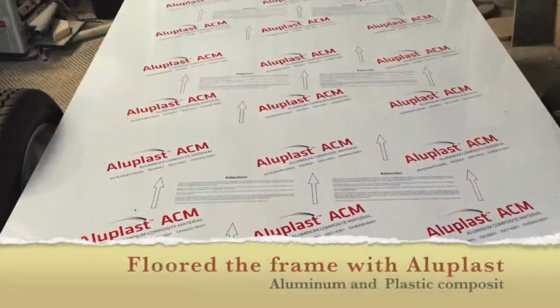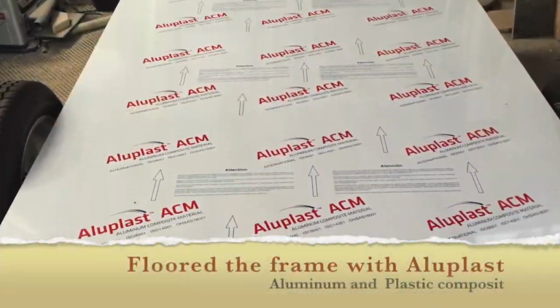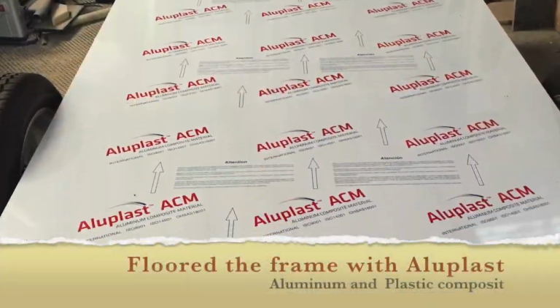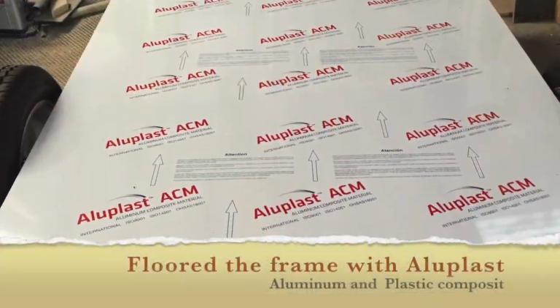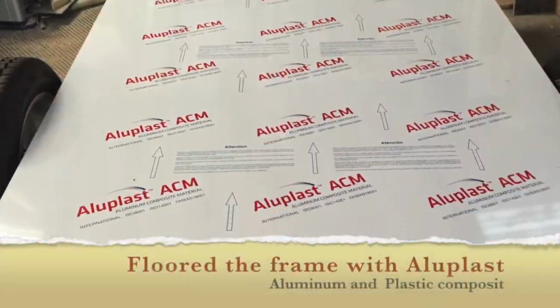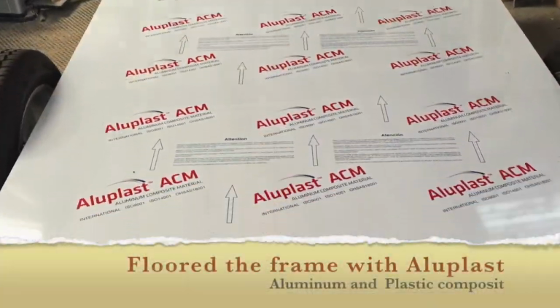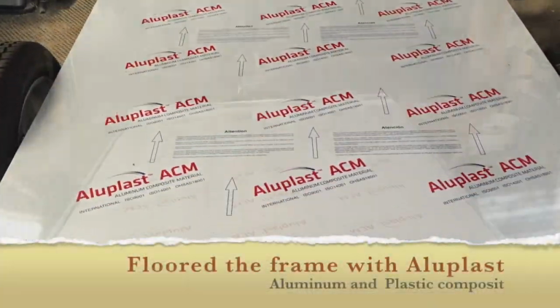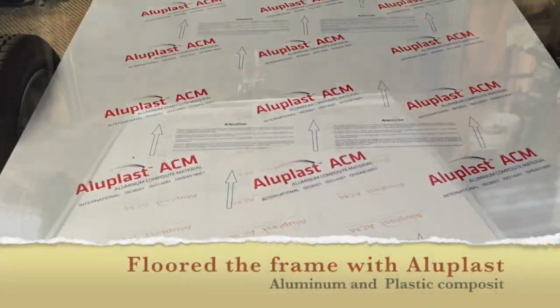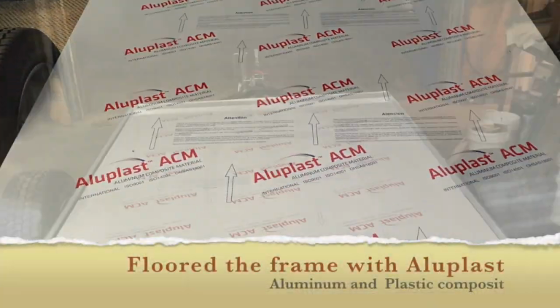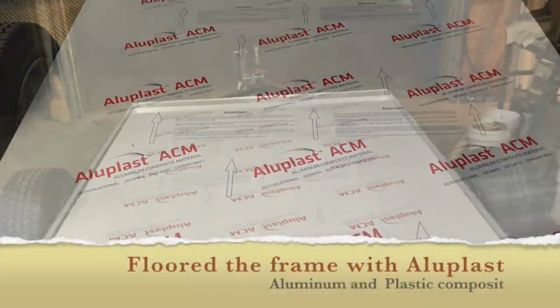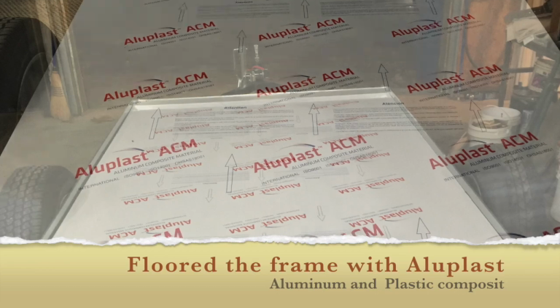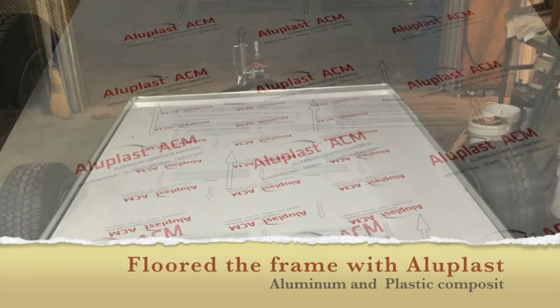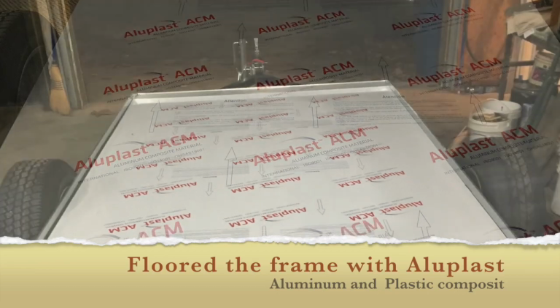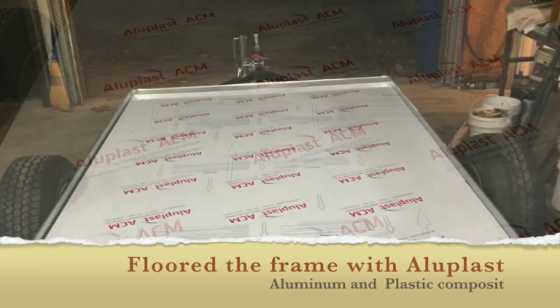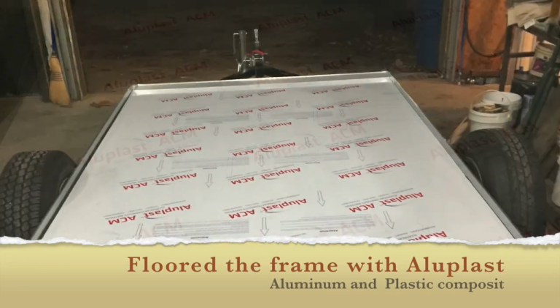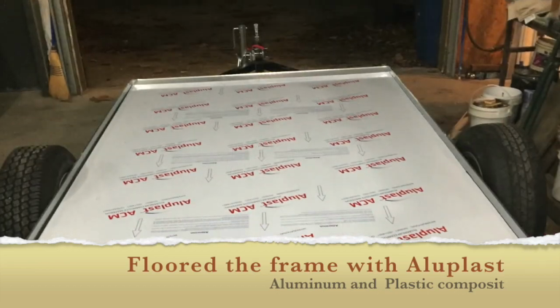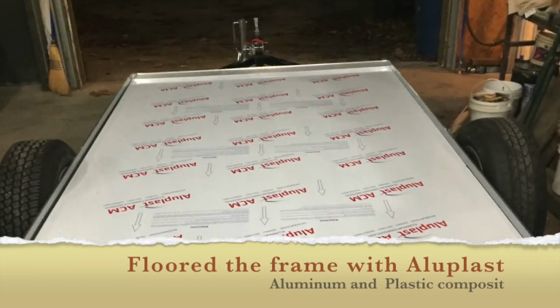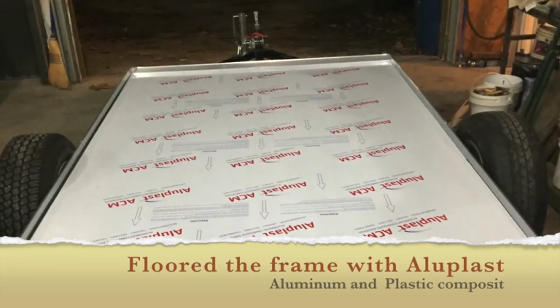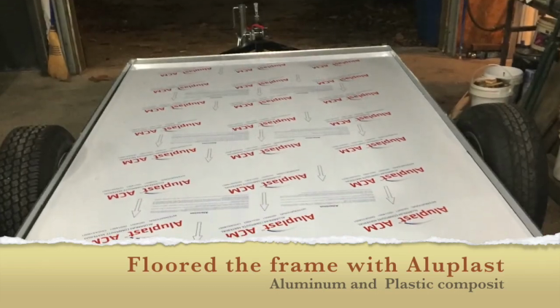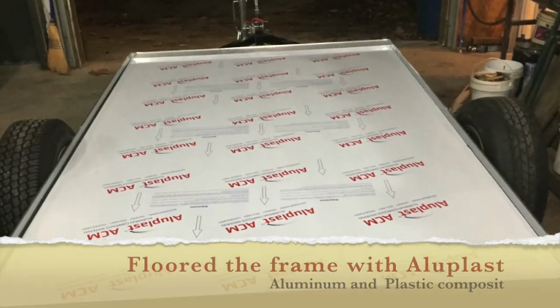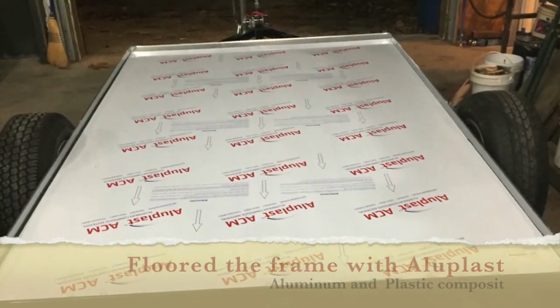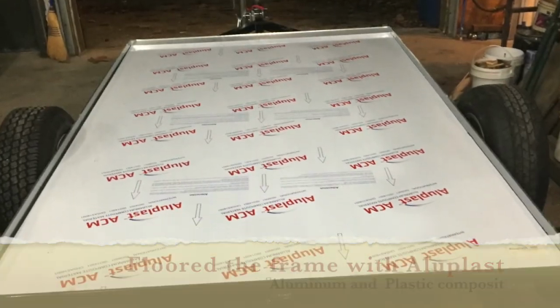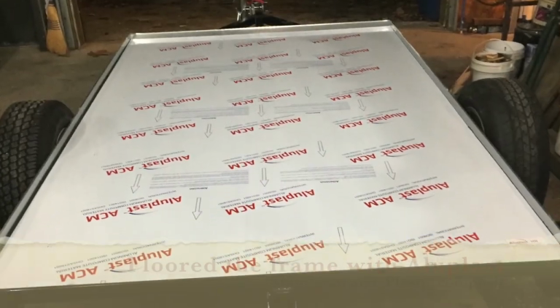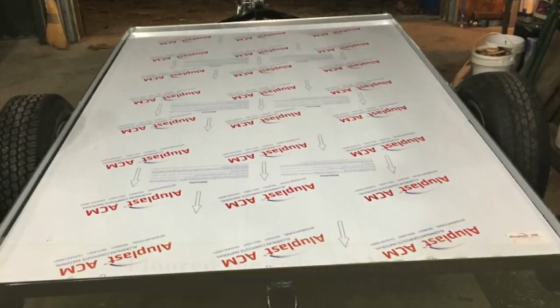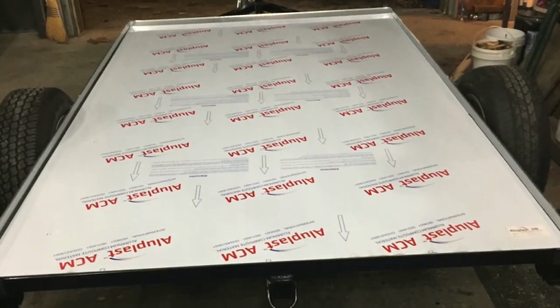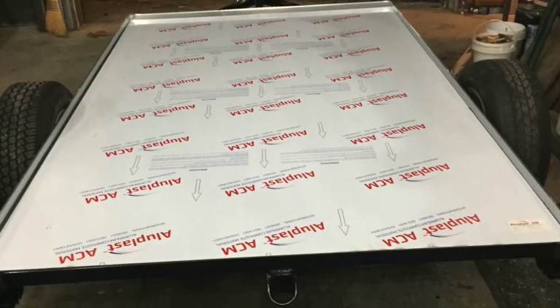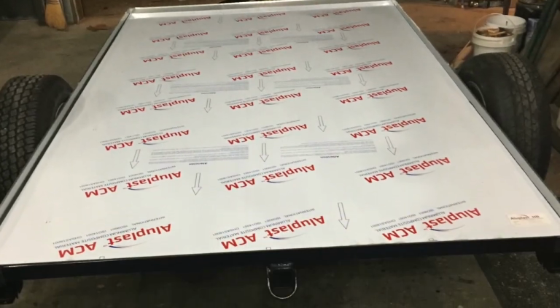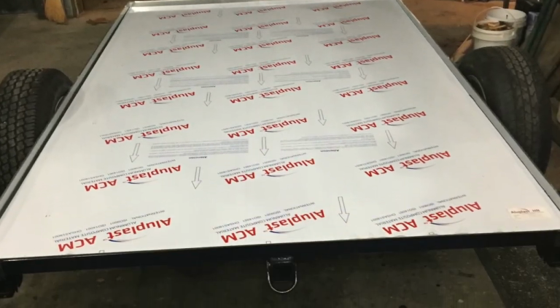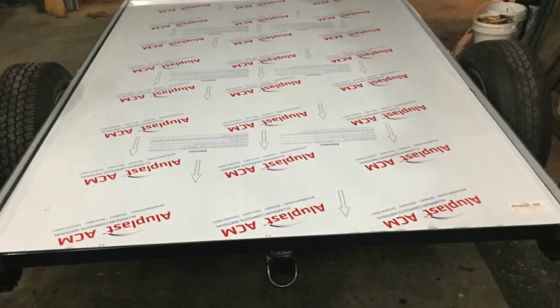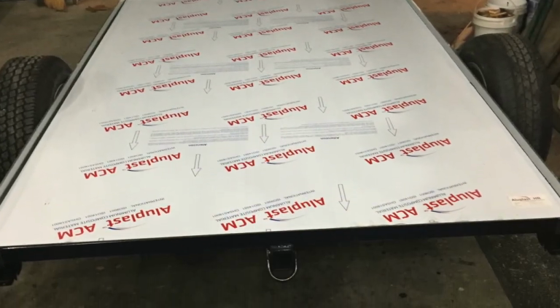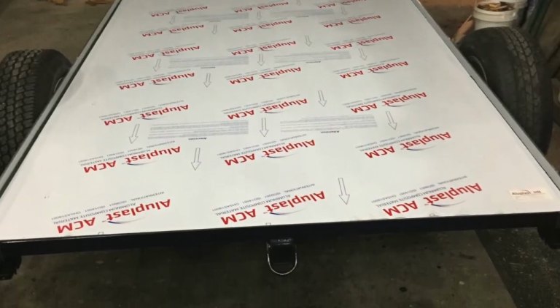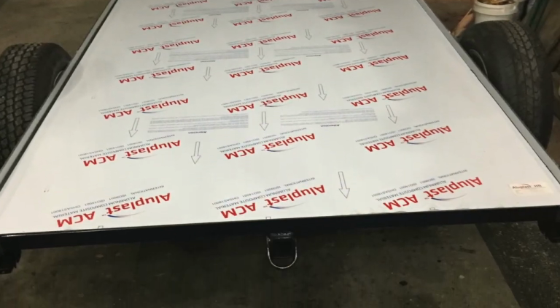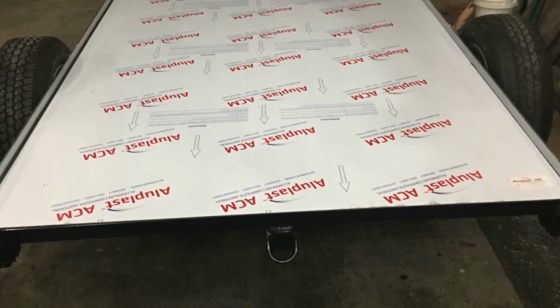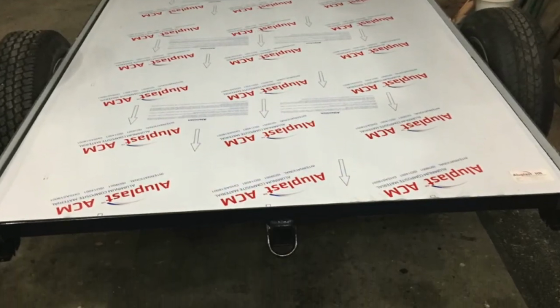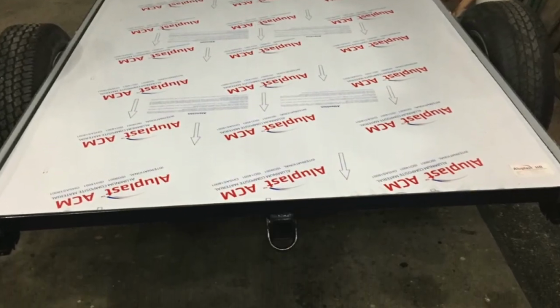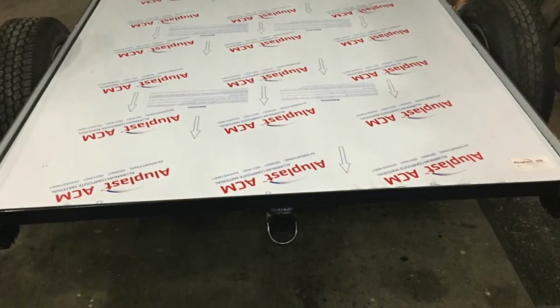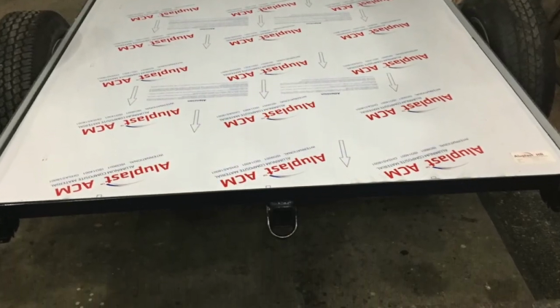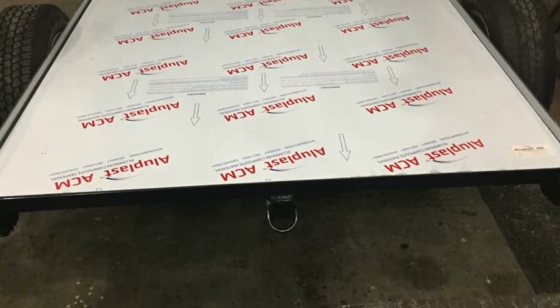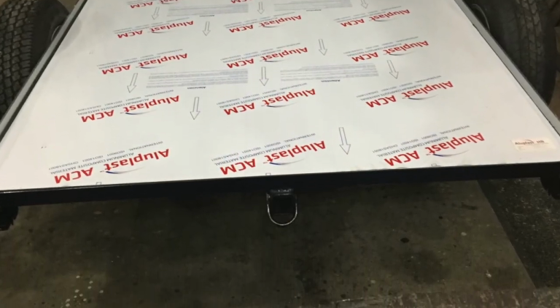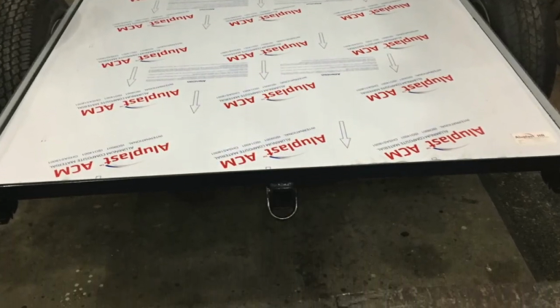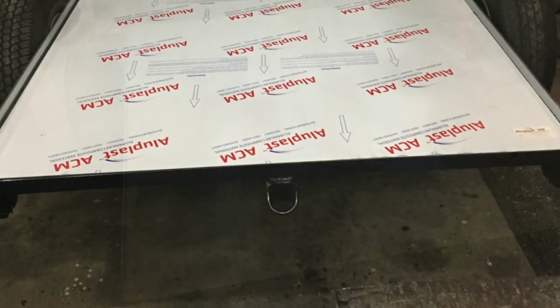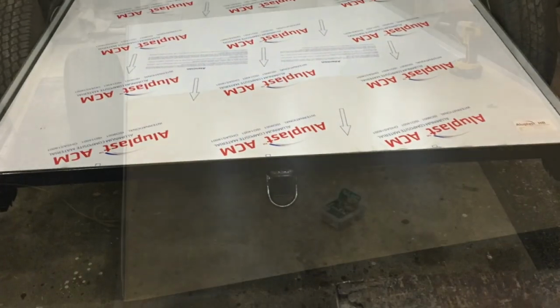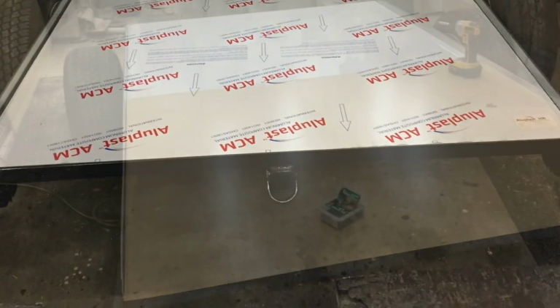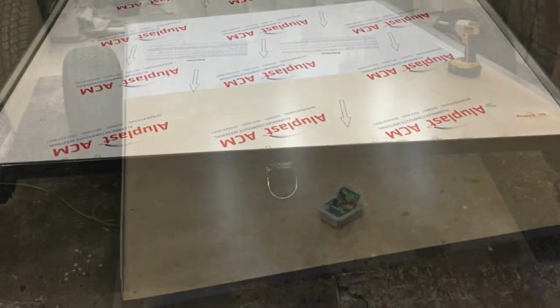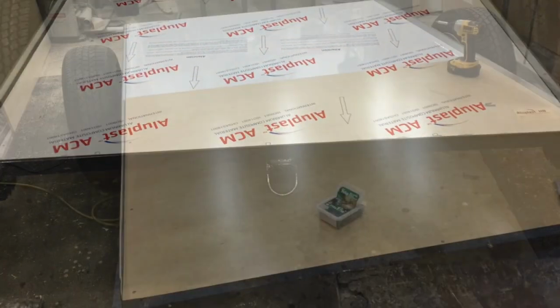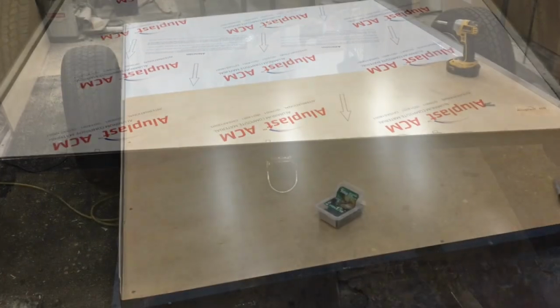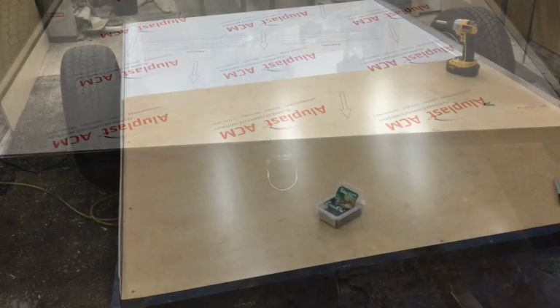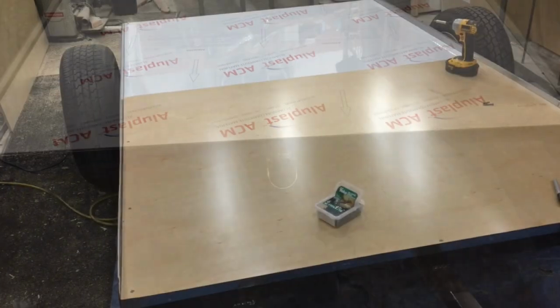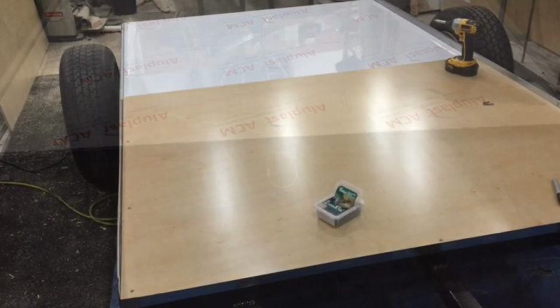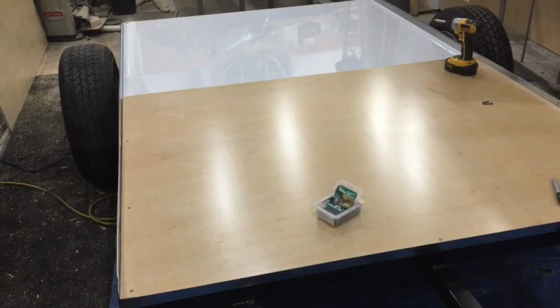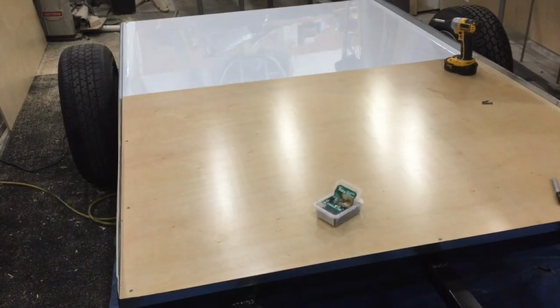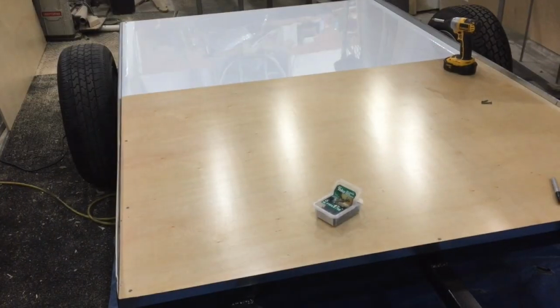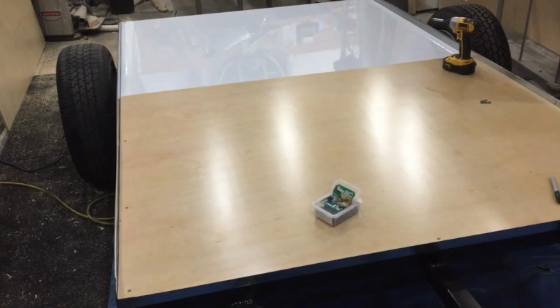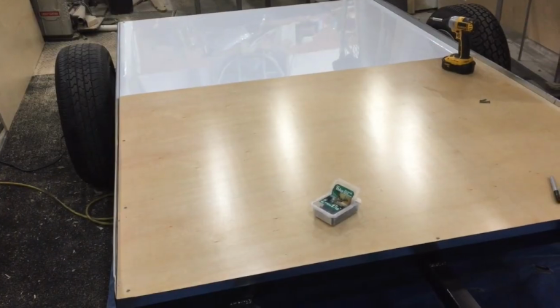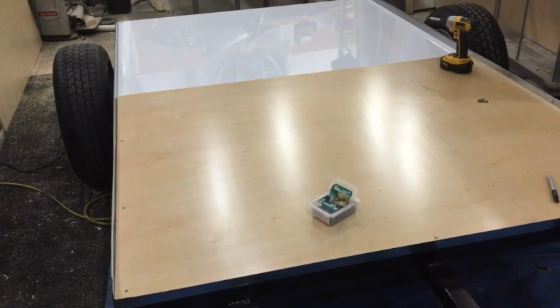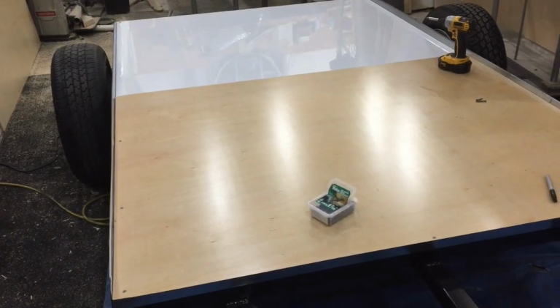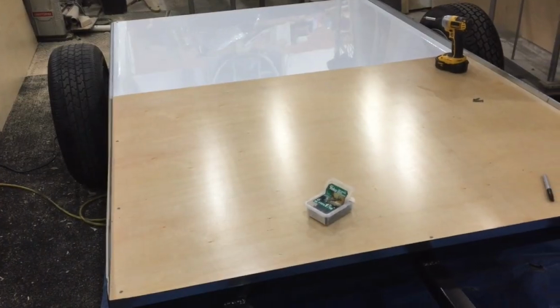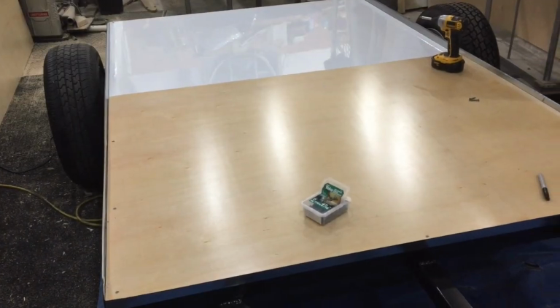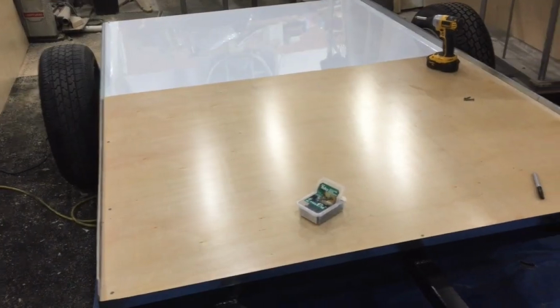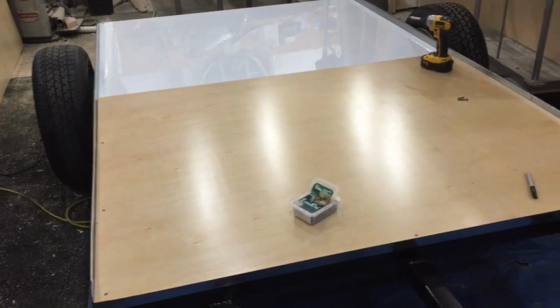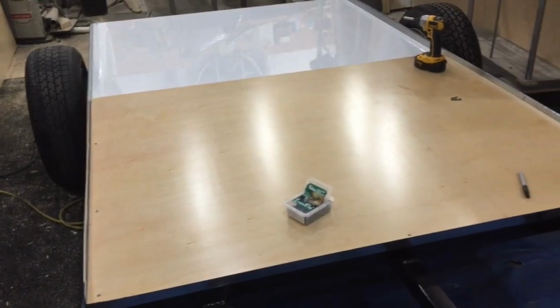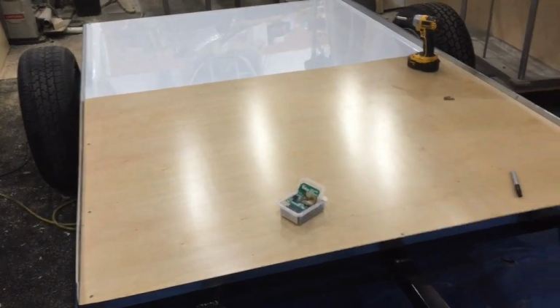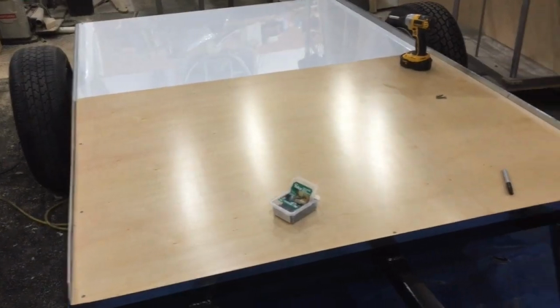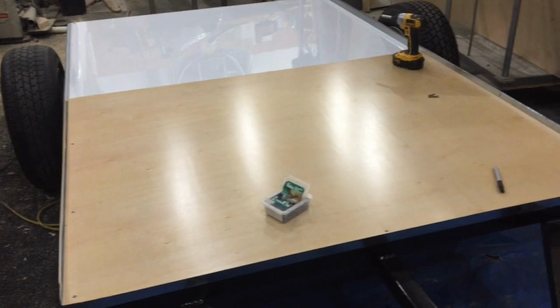After installing the composite material, I put pre-finished three-quarter inch maple plywood on top.